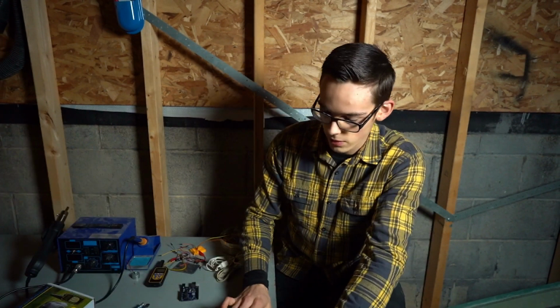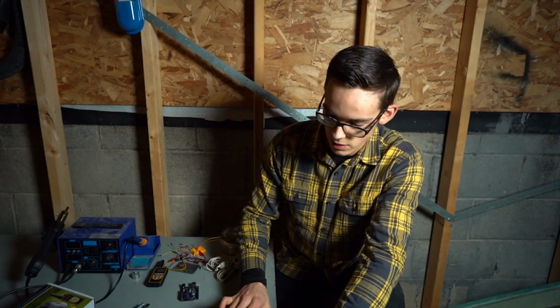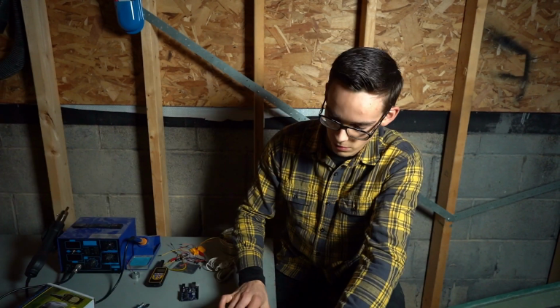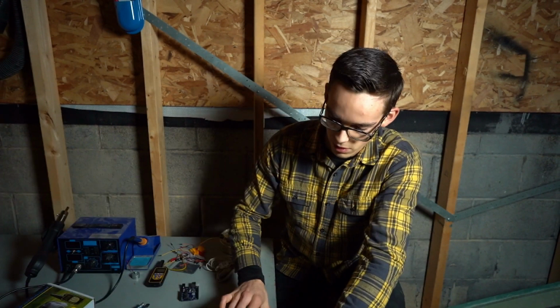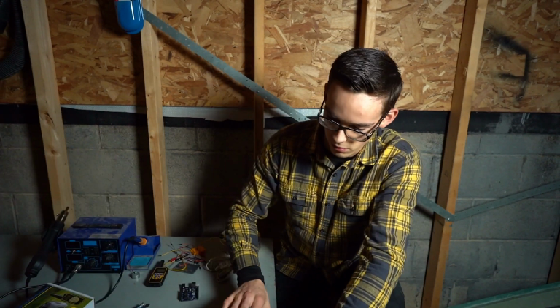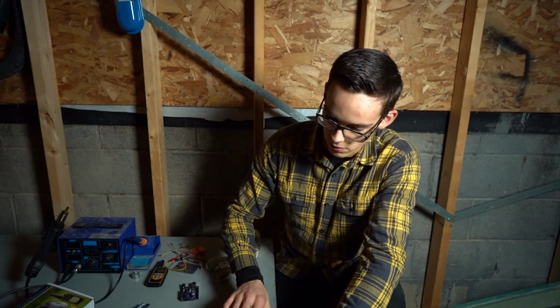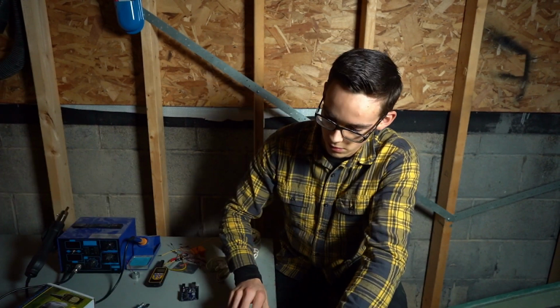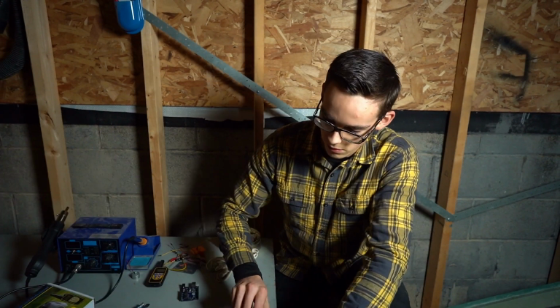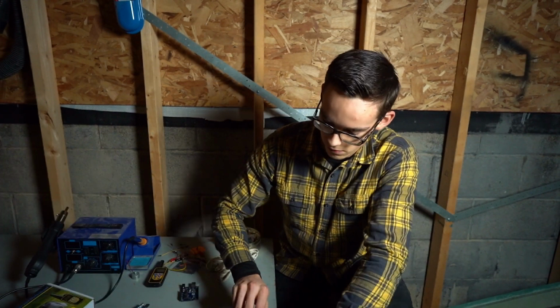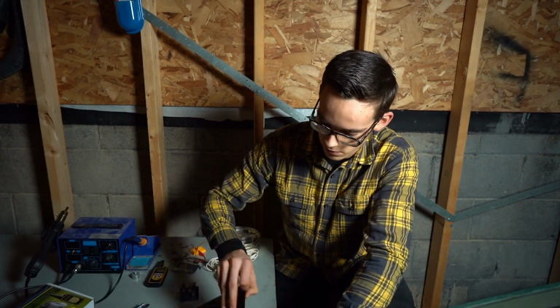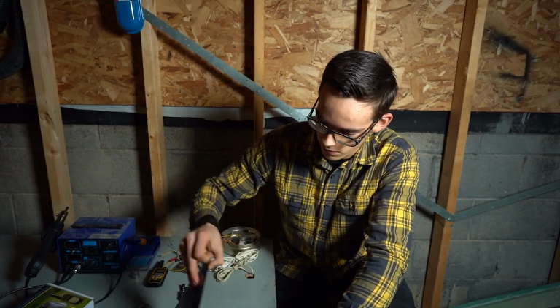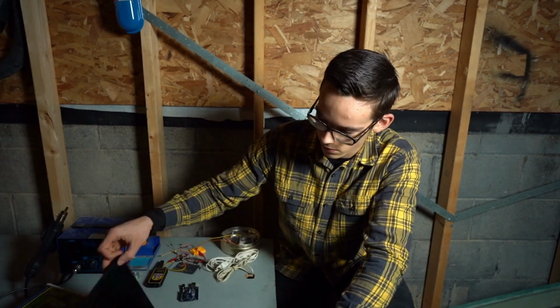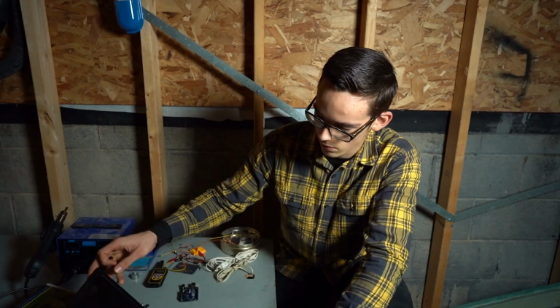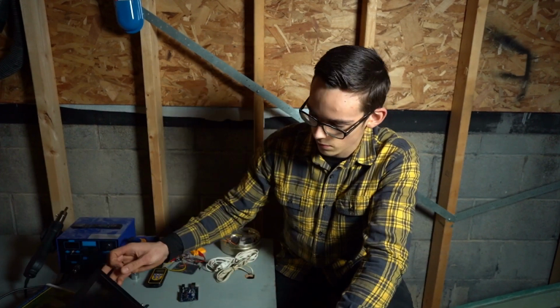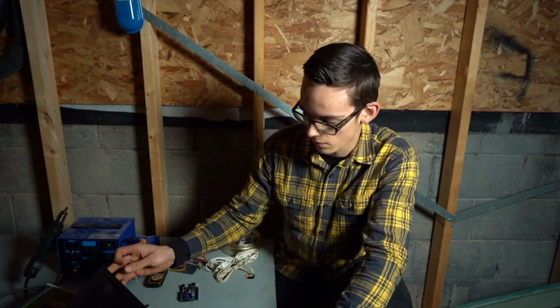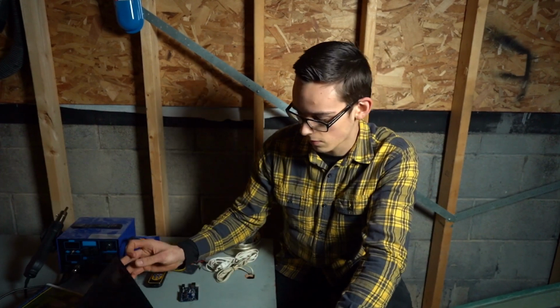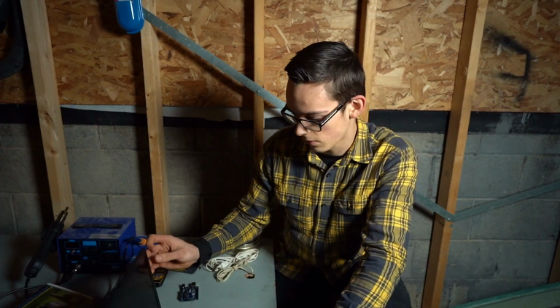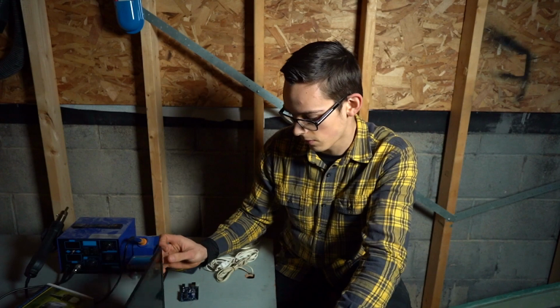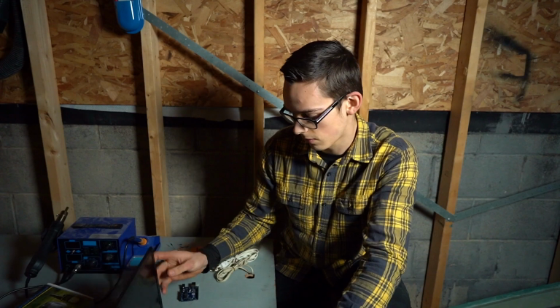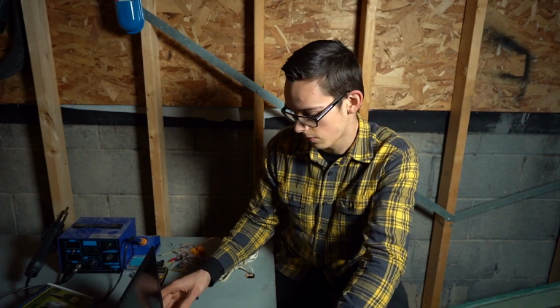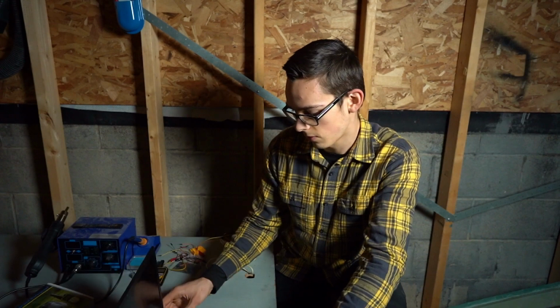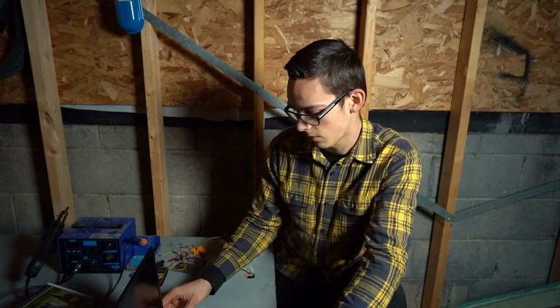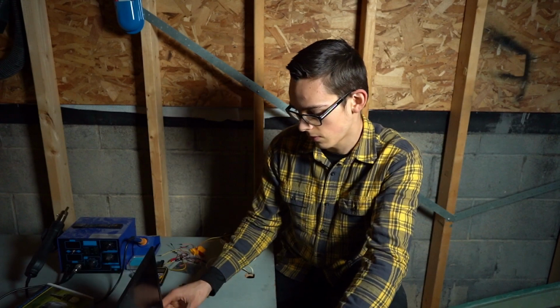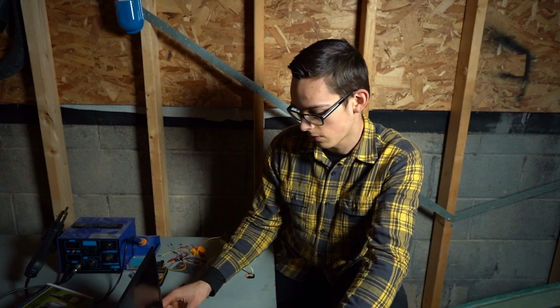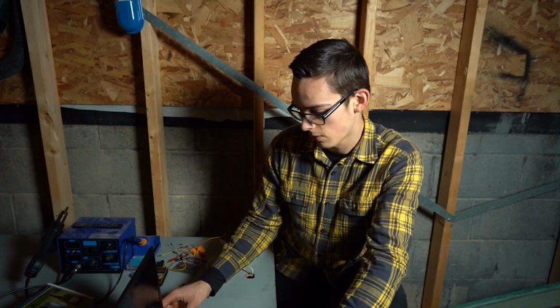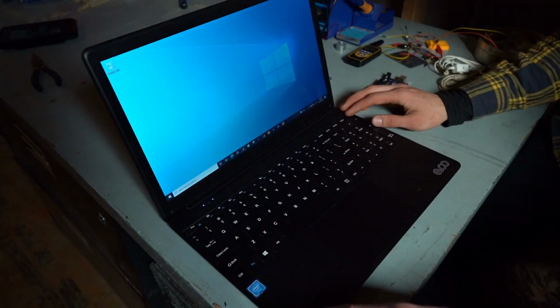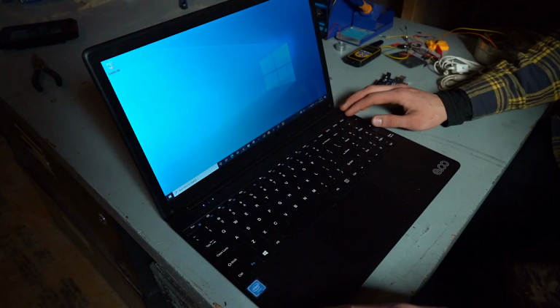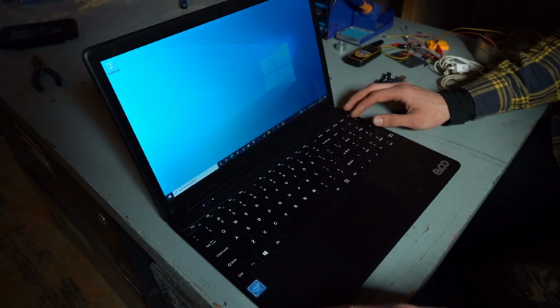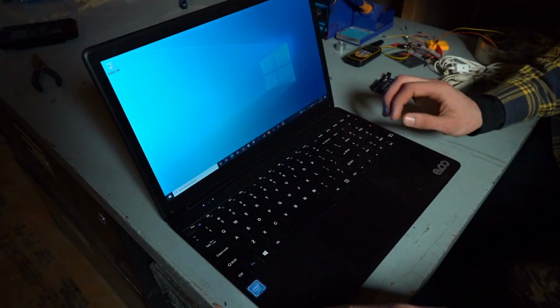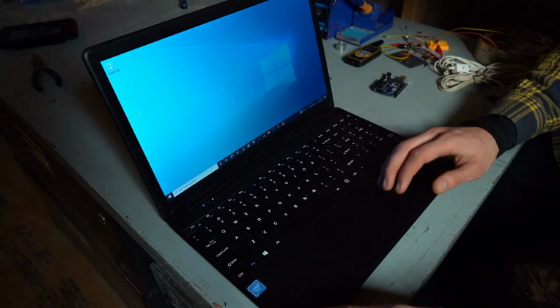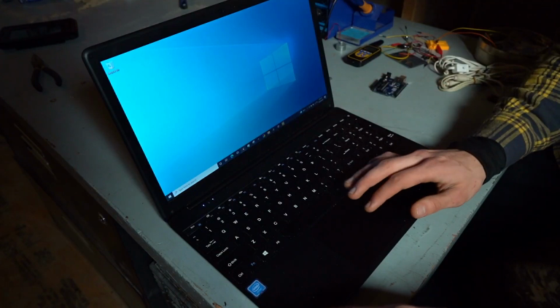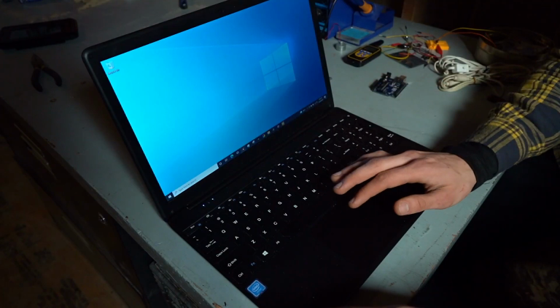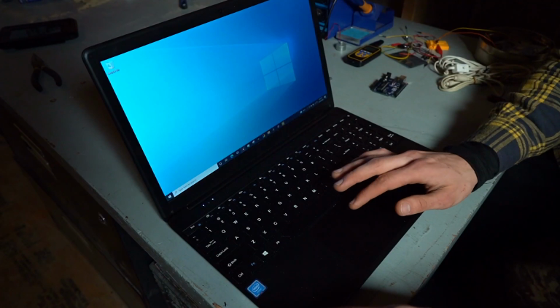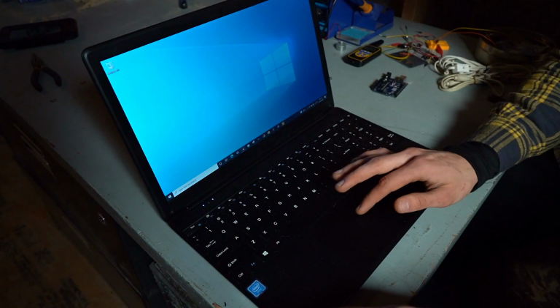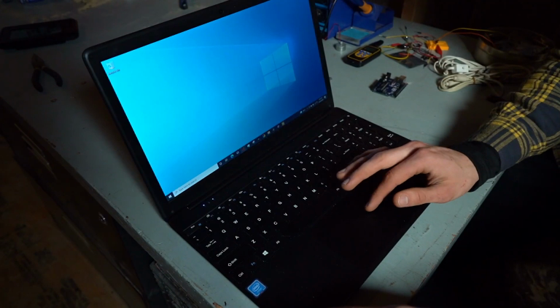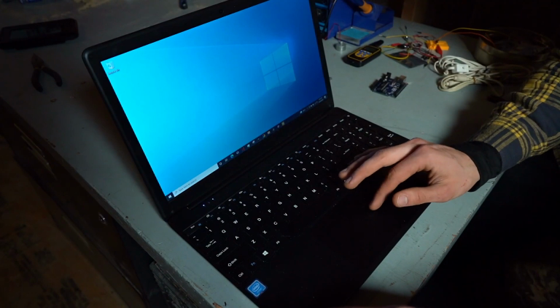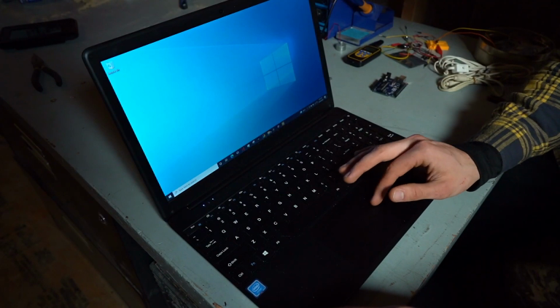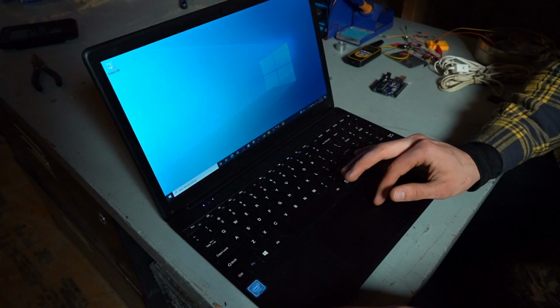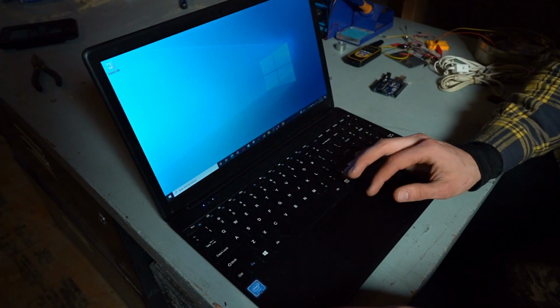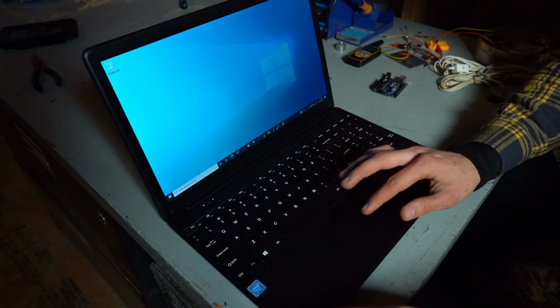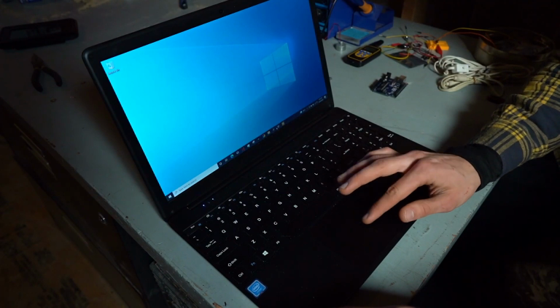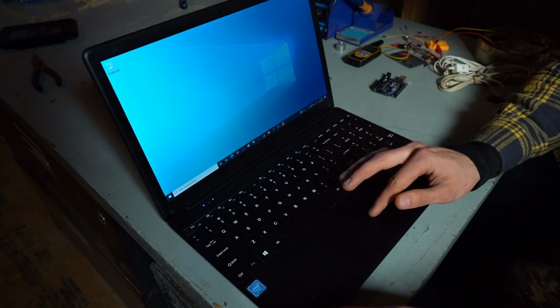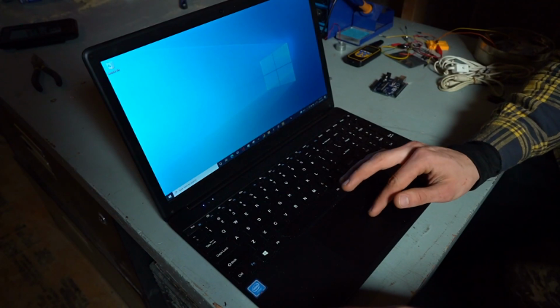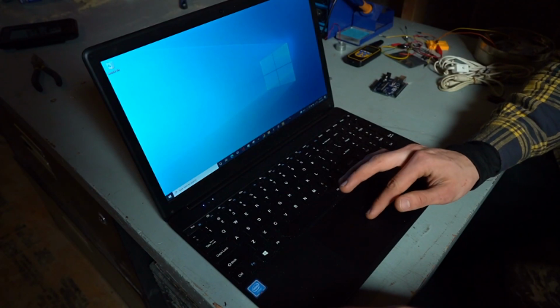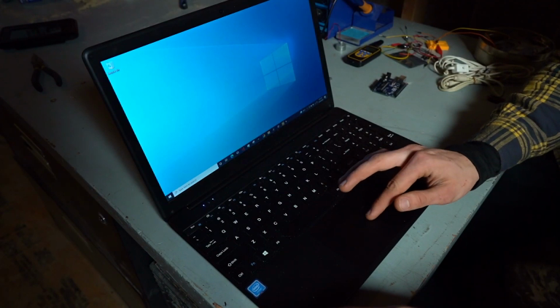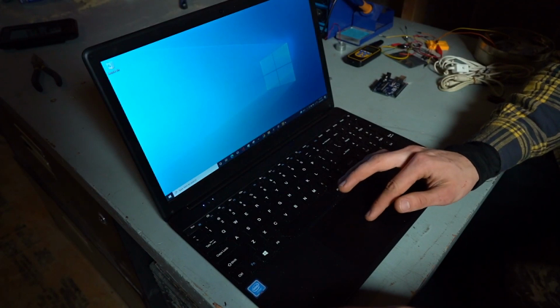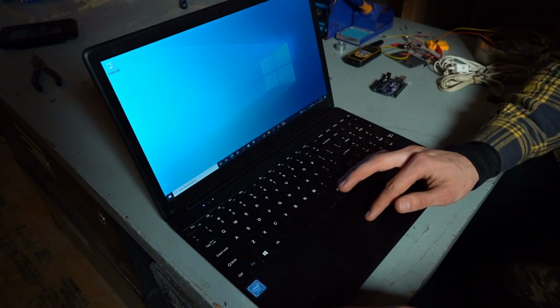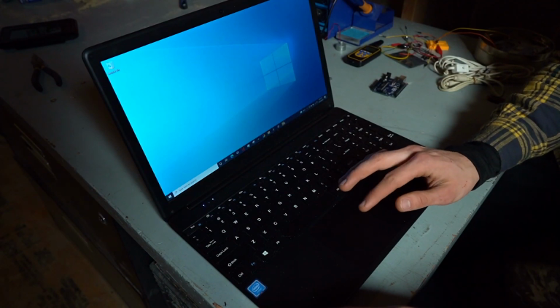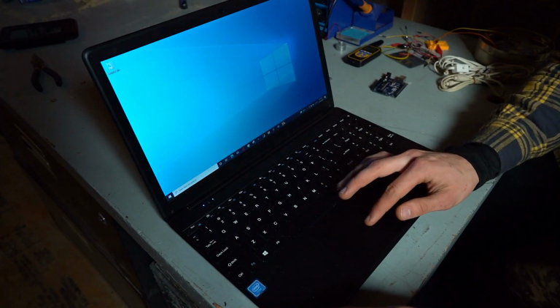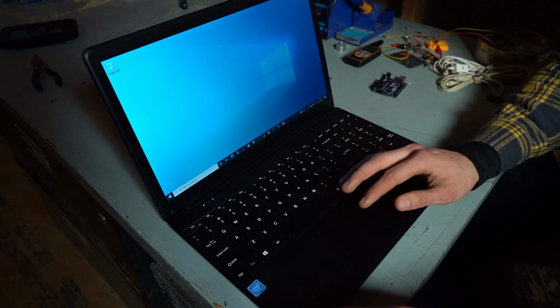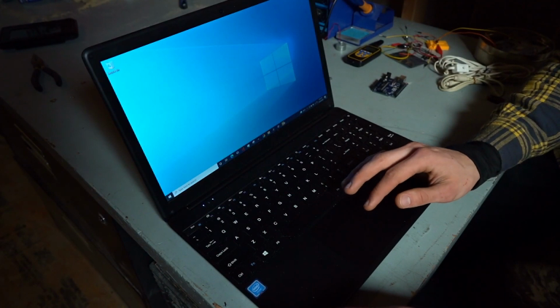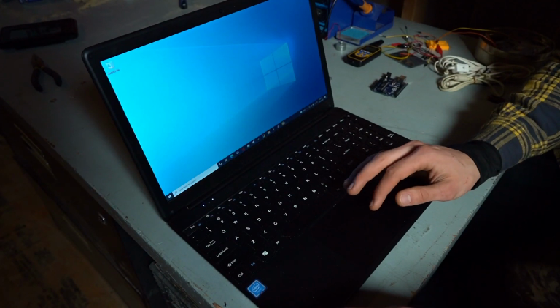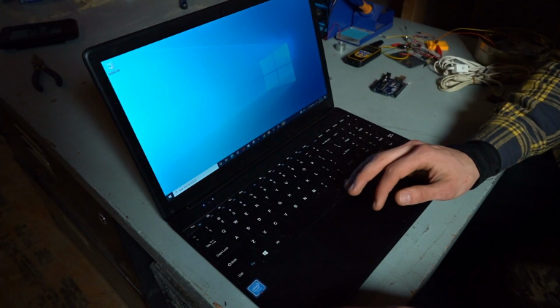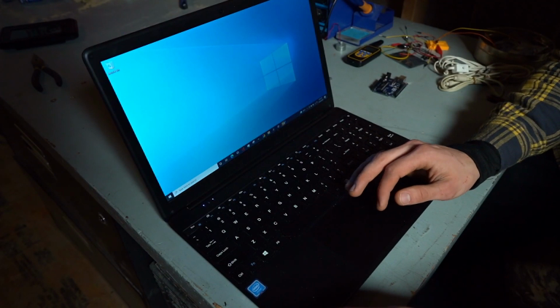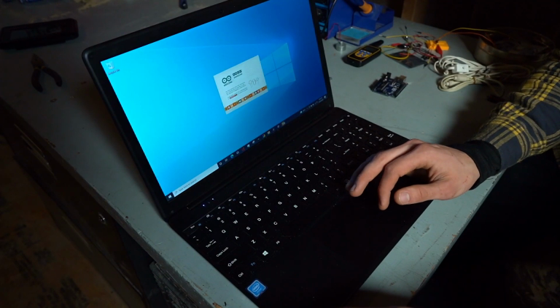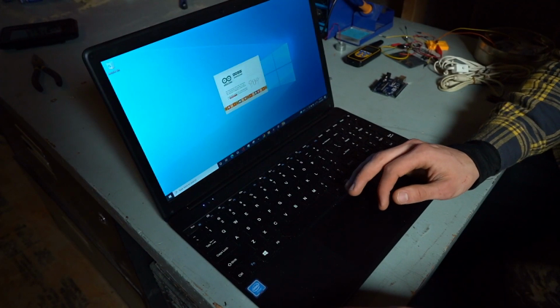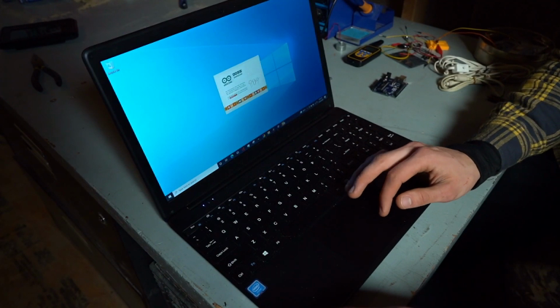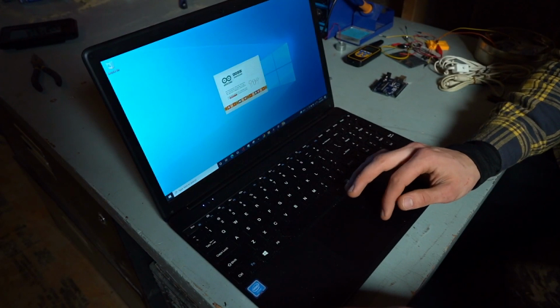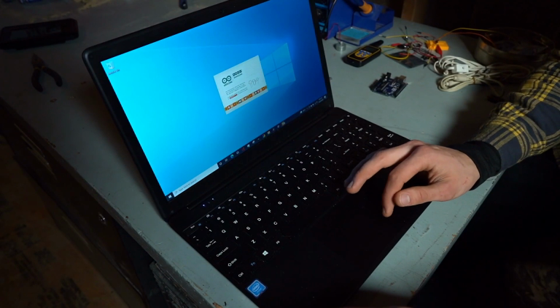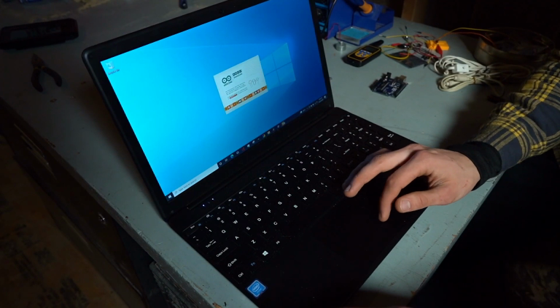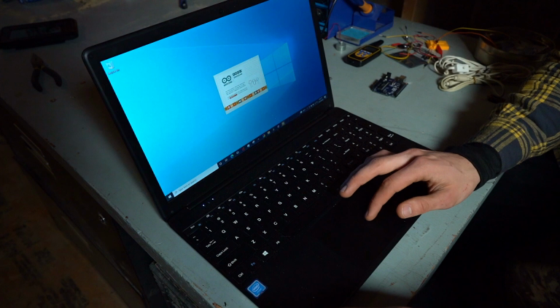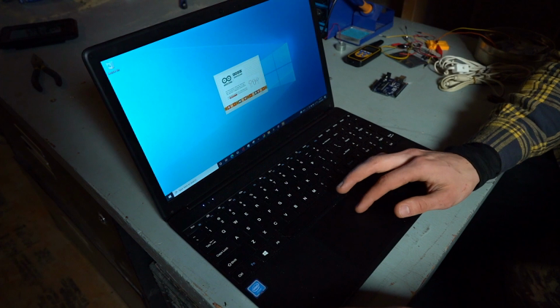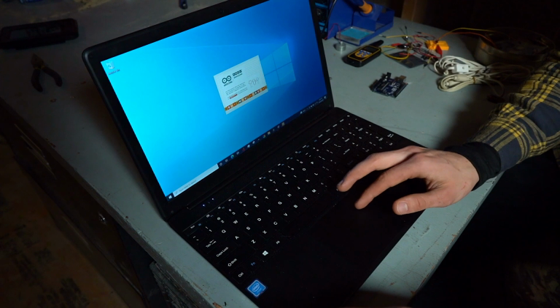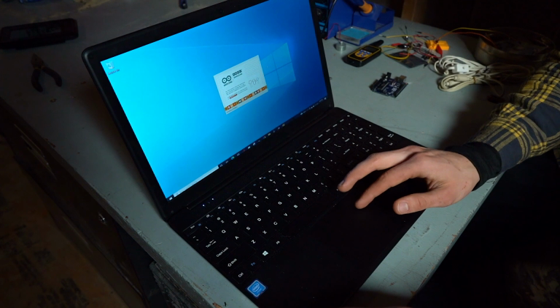I'll write some code. I've never used an Arduino for a project before, so I really don't know what I'm doing.